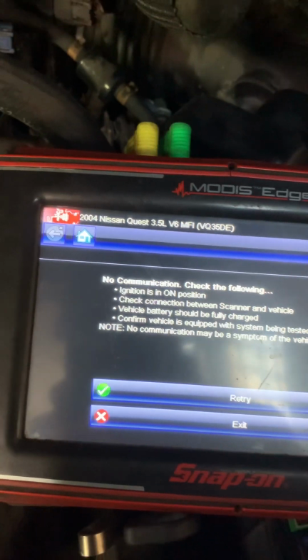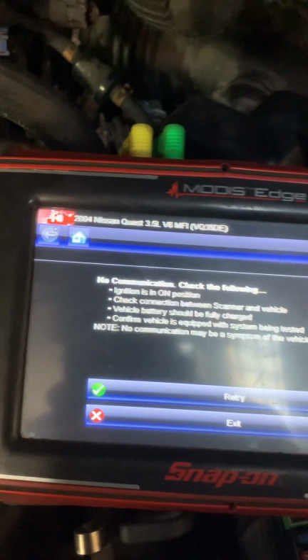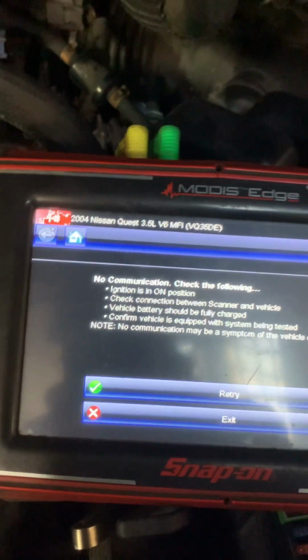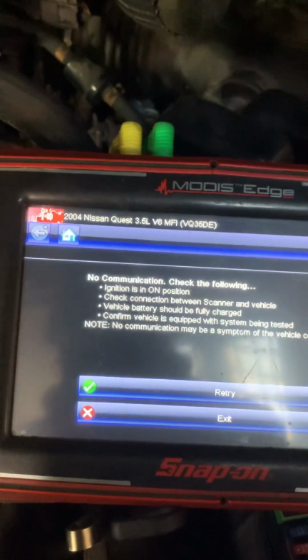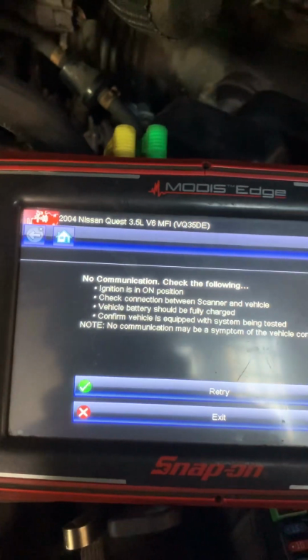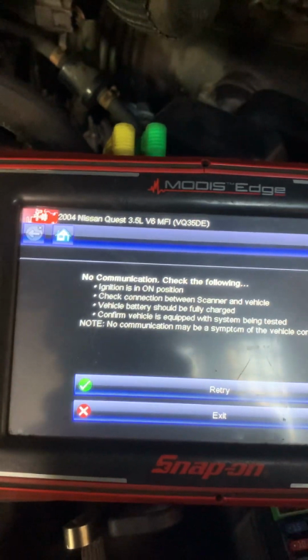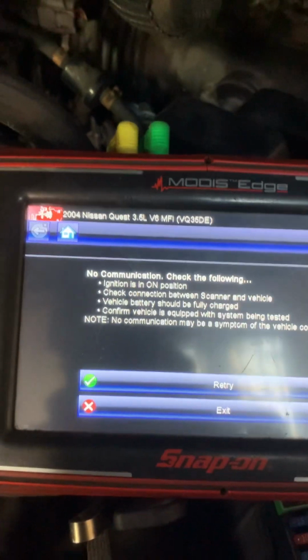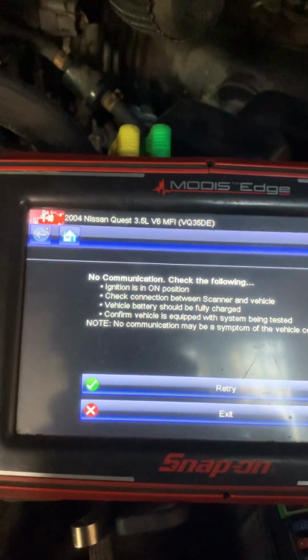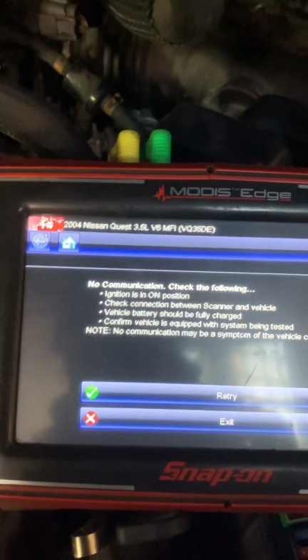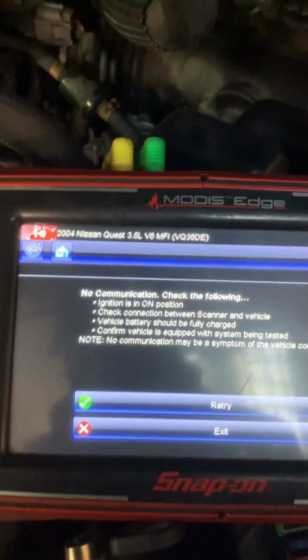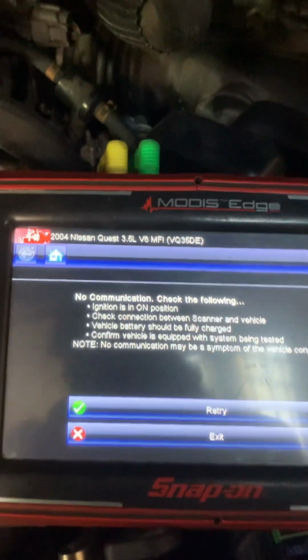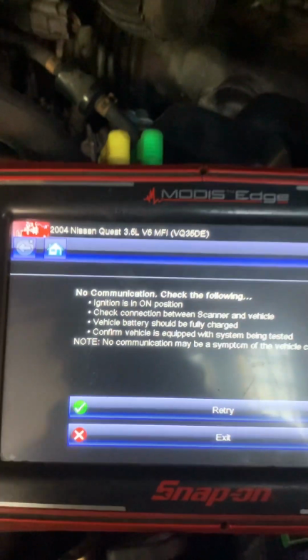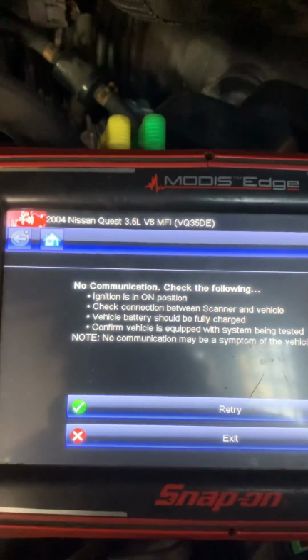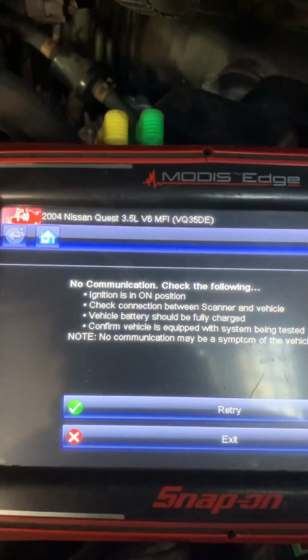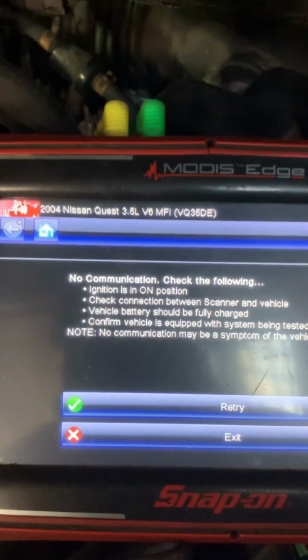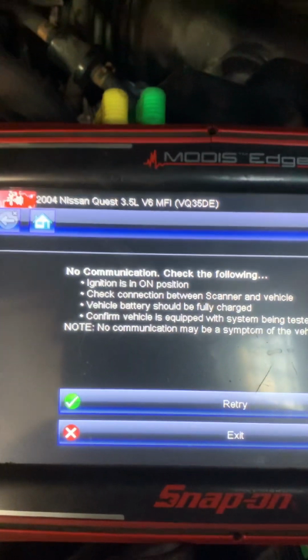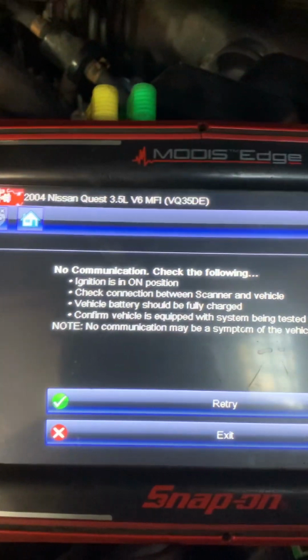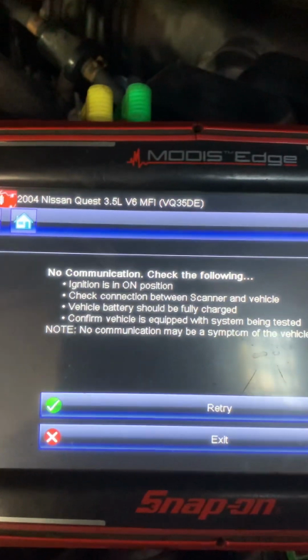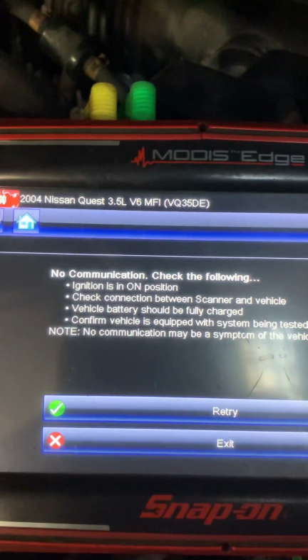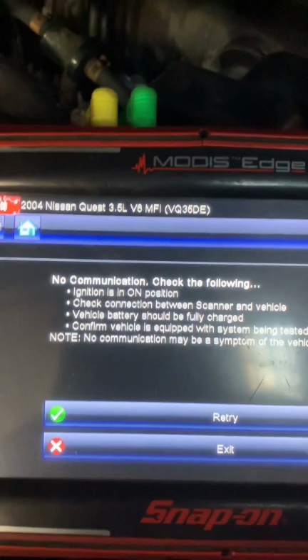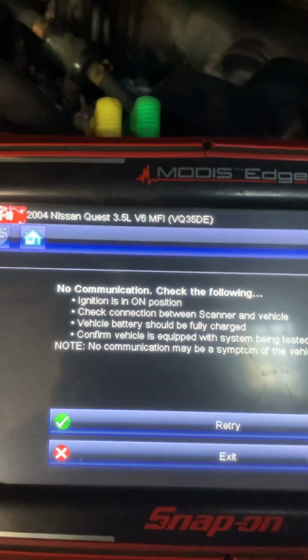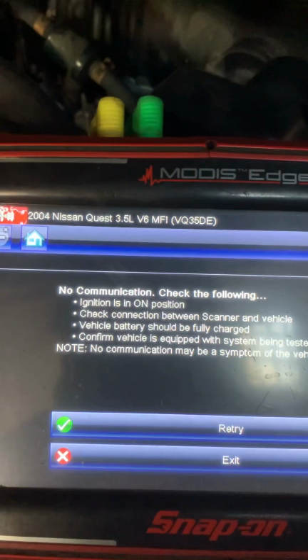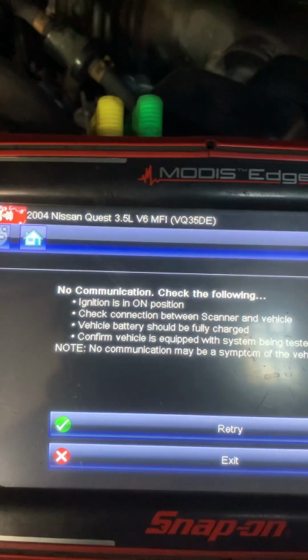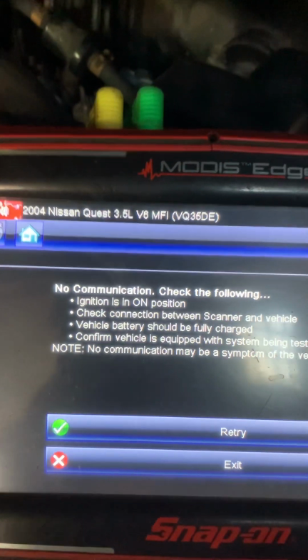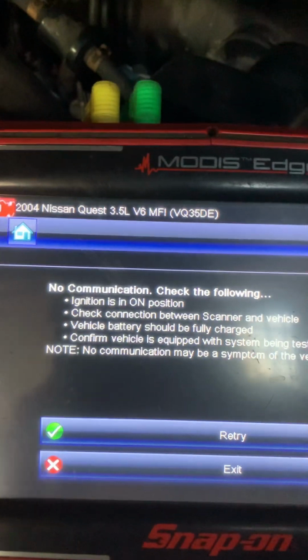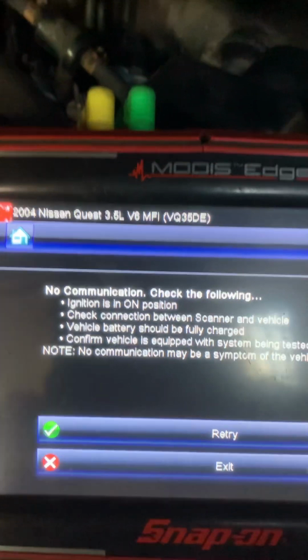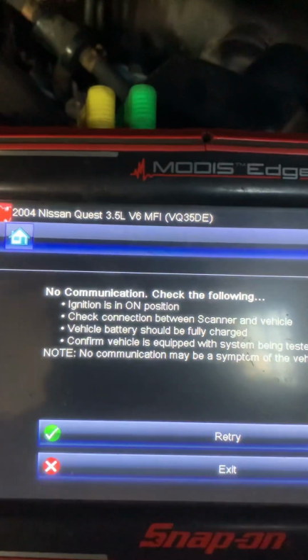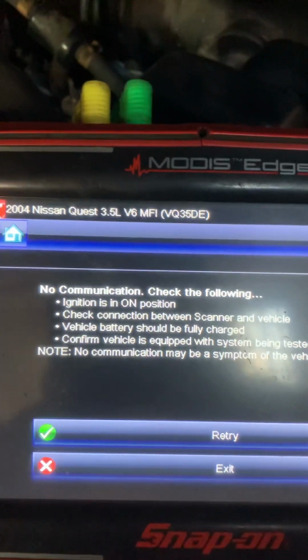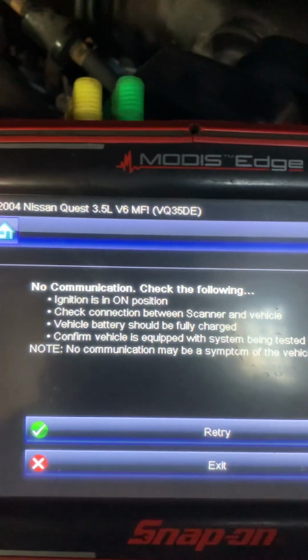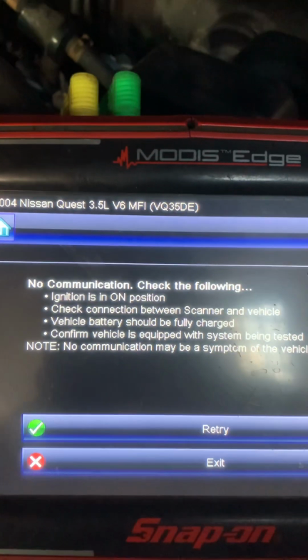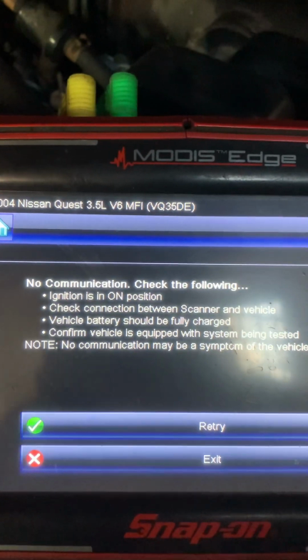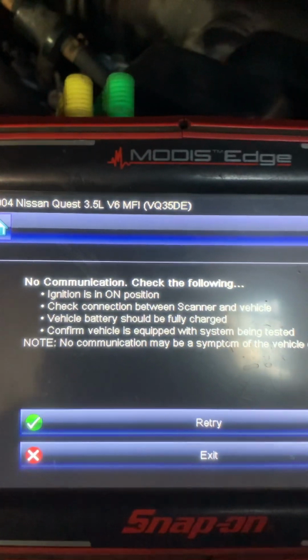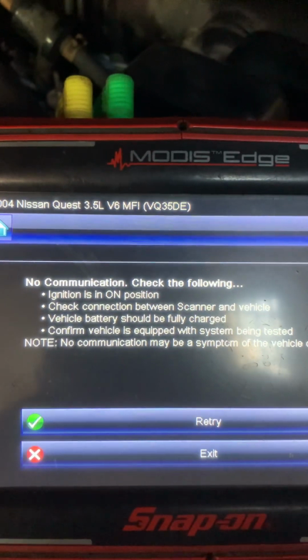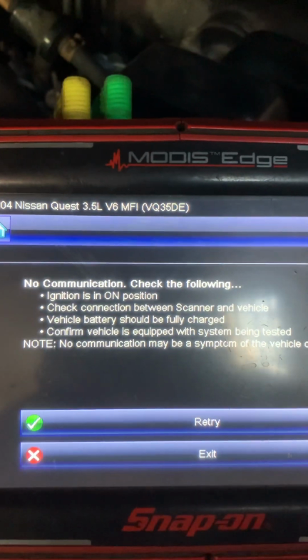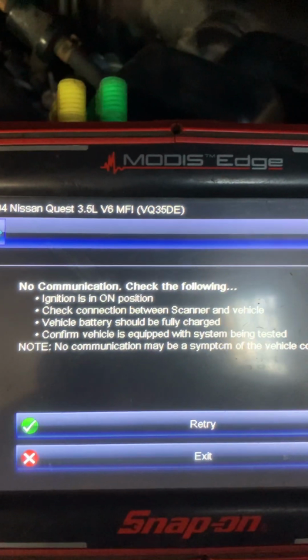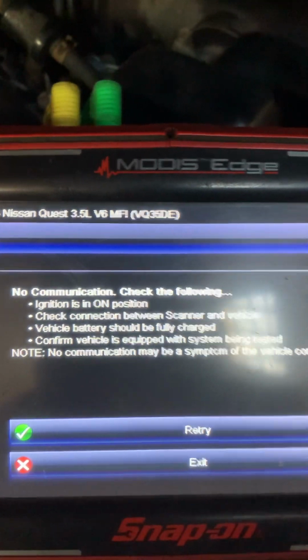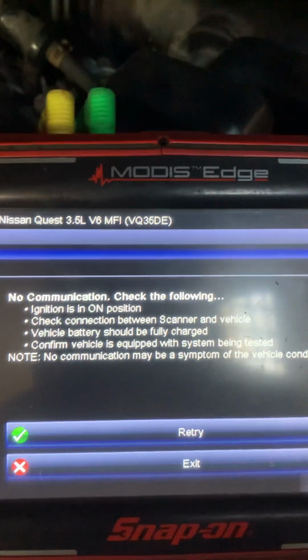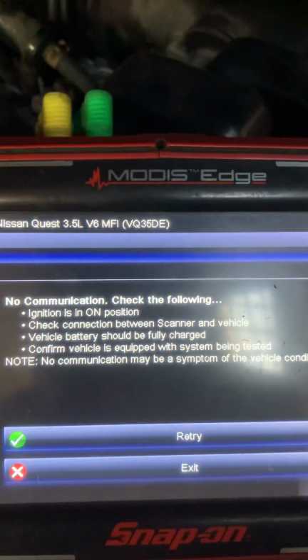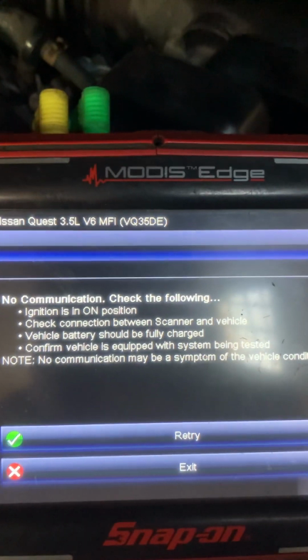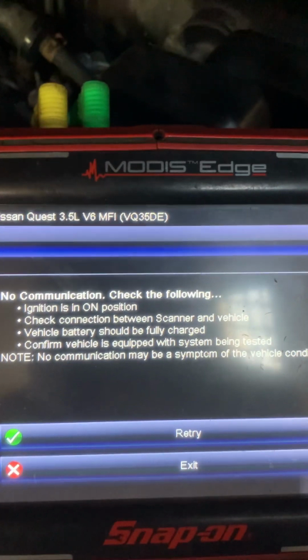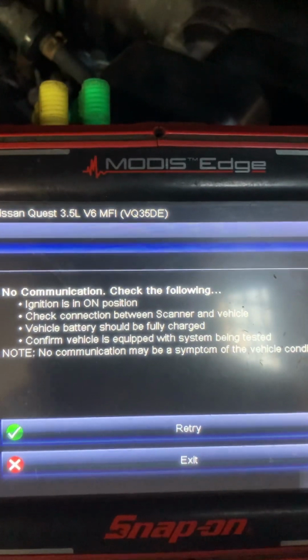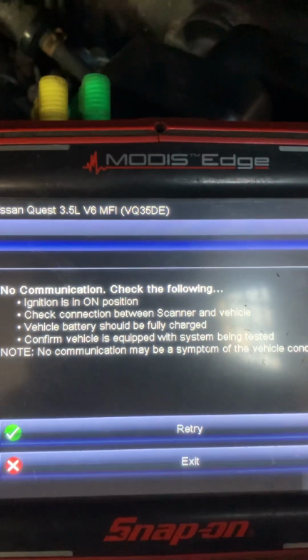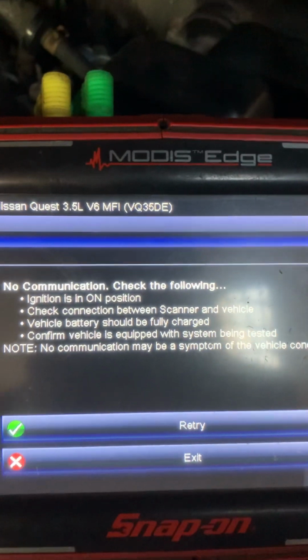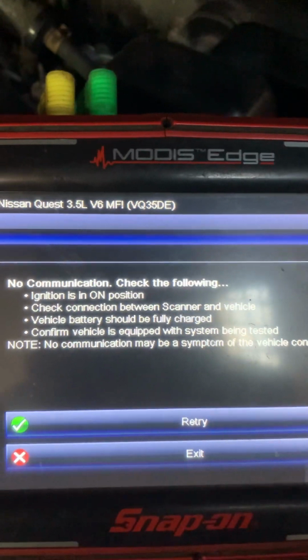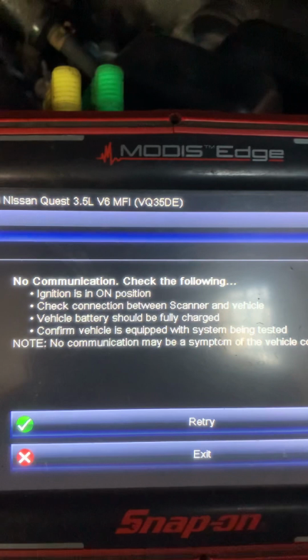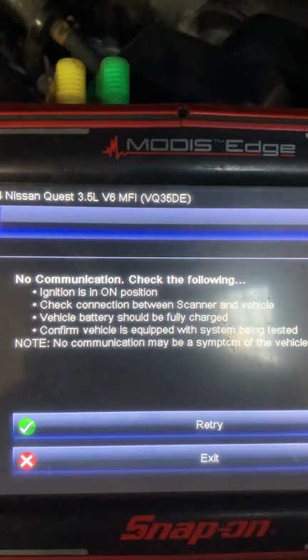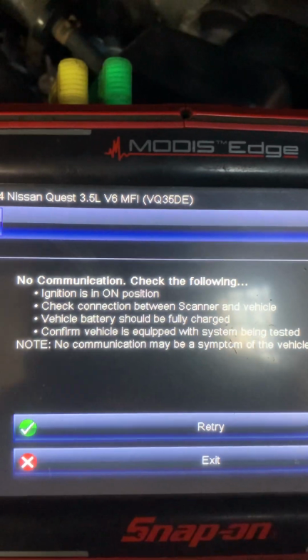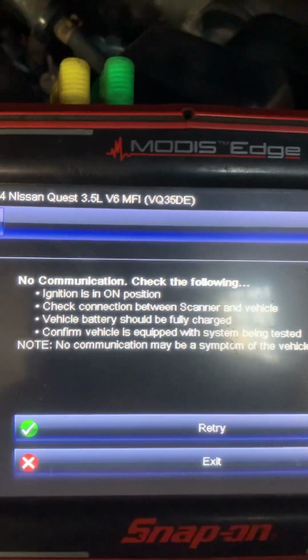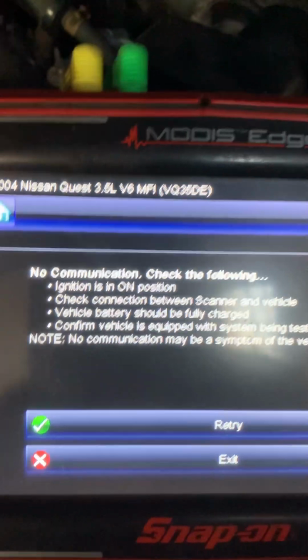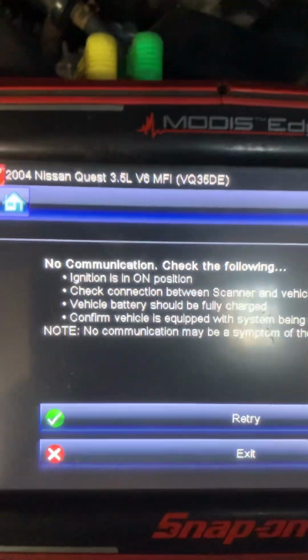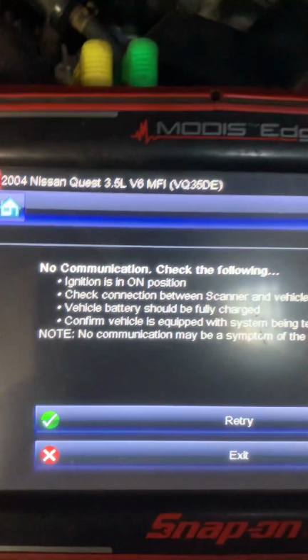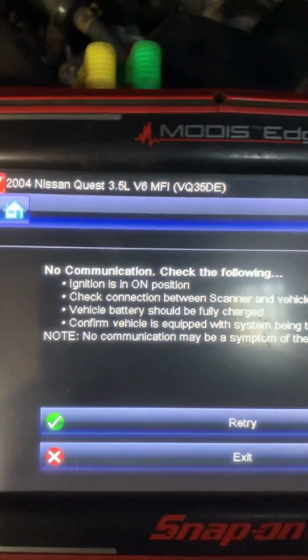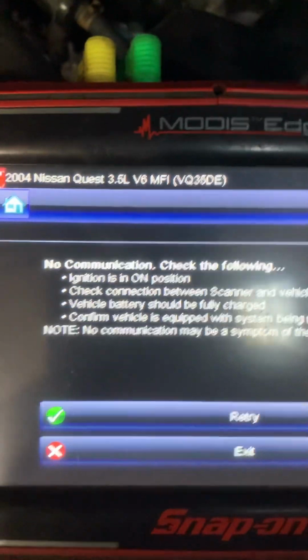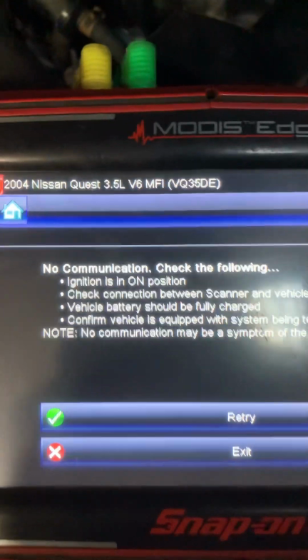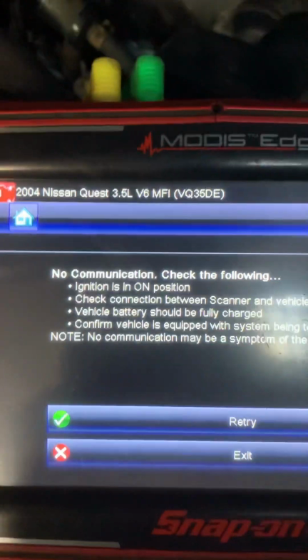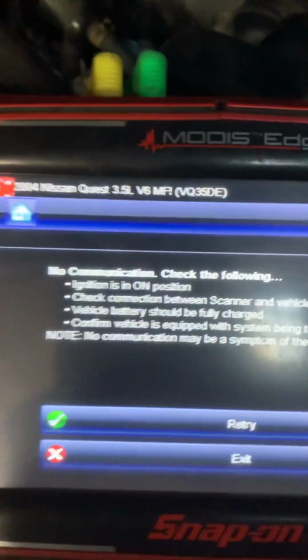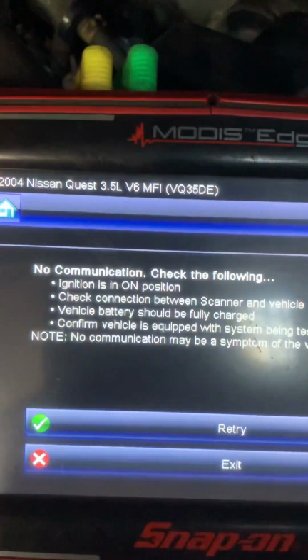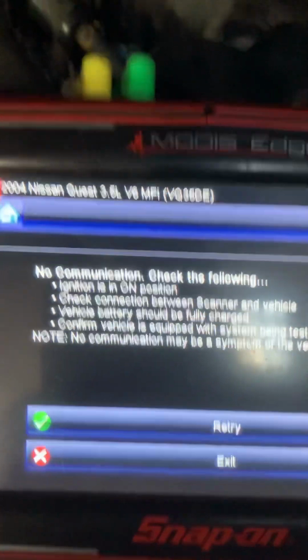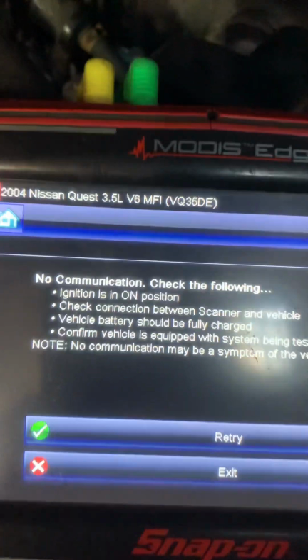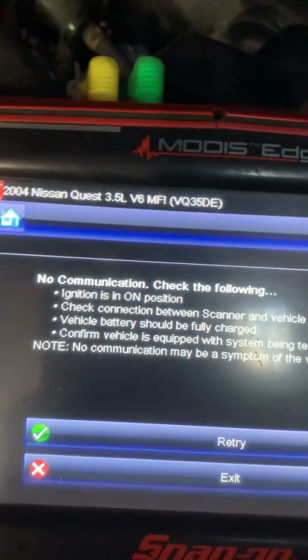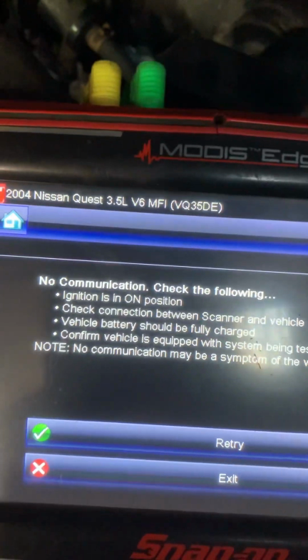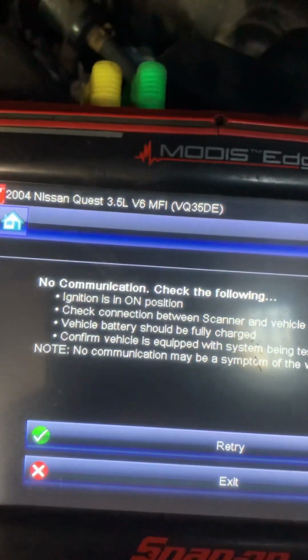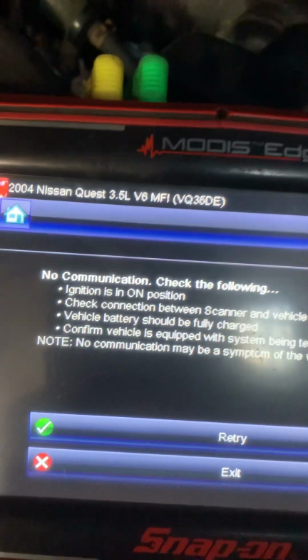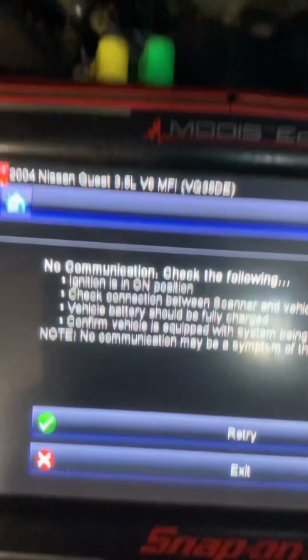Hey tubers. 2004 Nissan Quest — no start, no communications with the ECM.